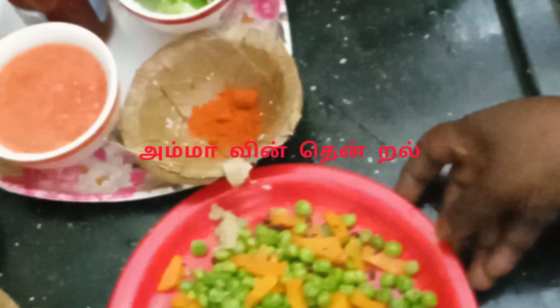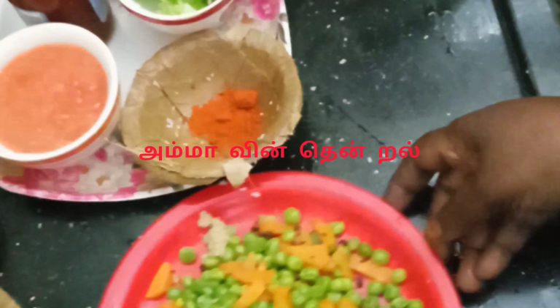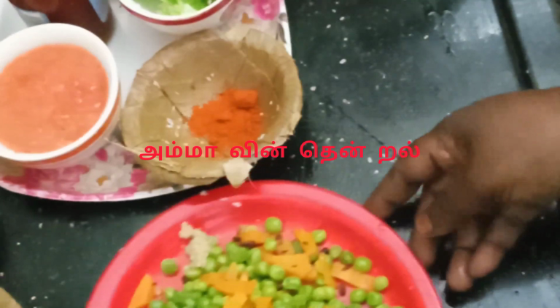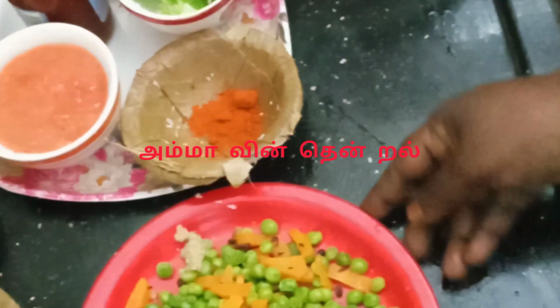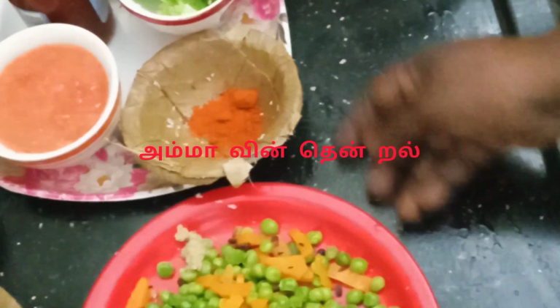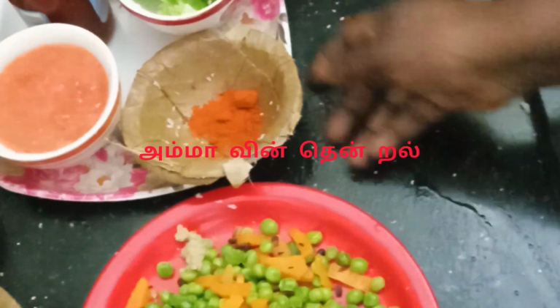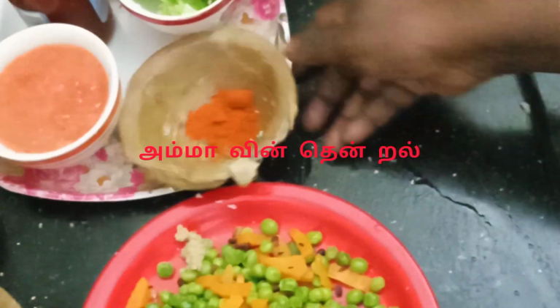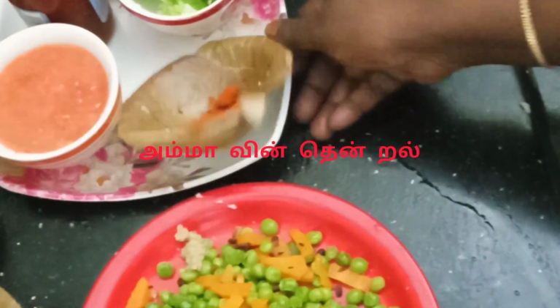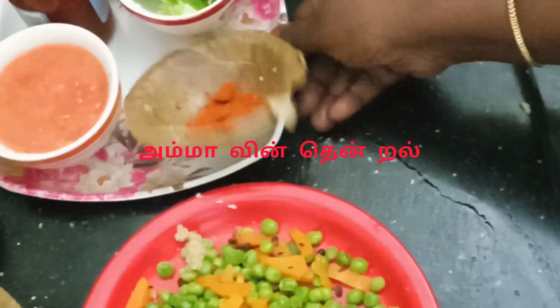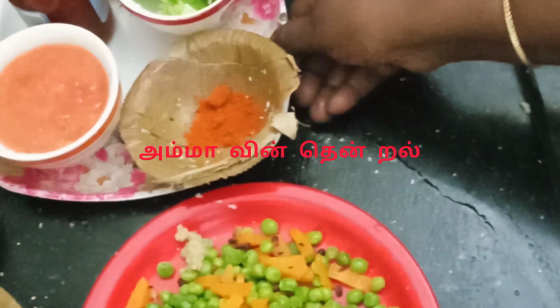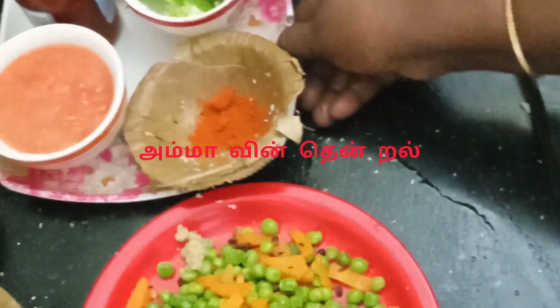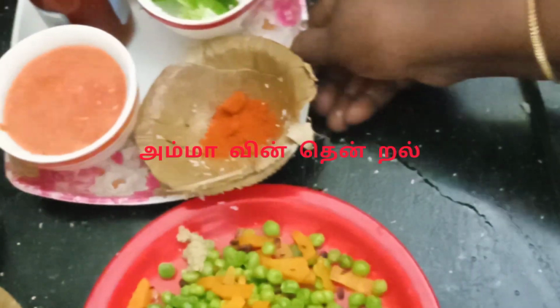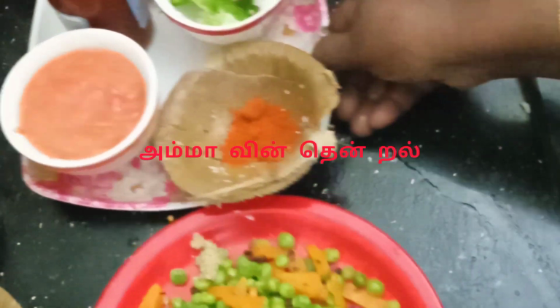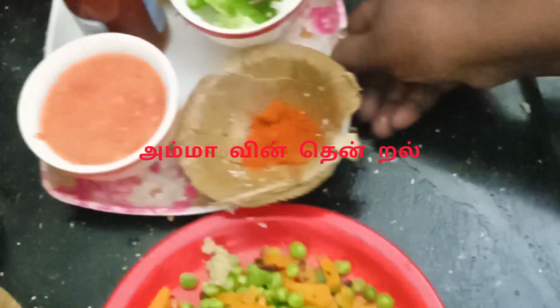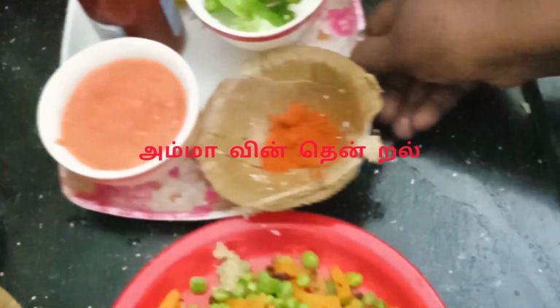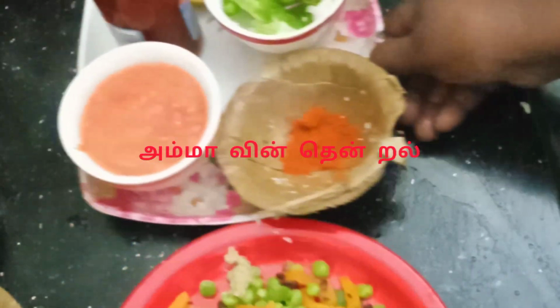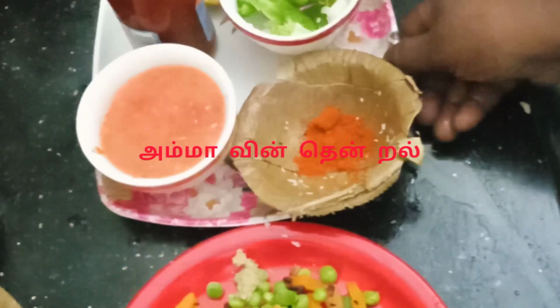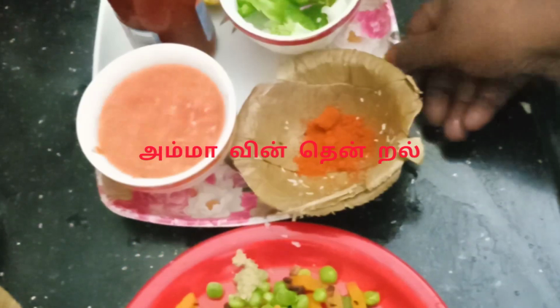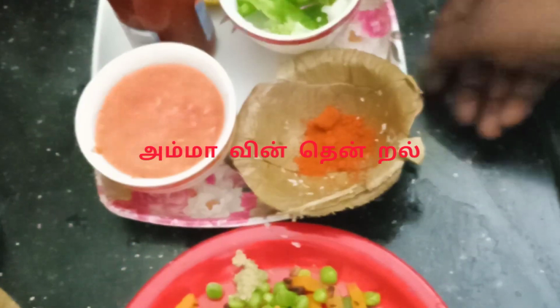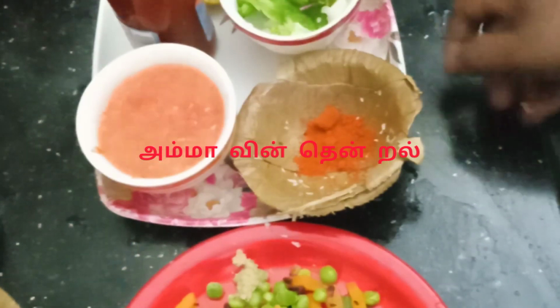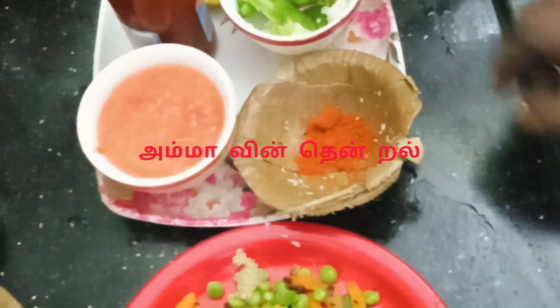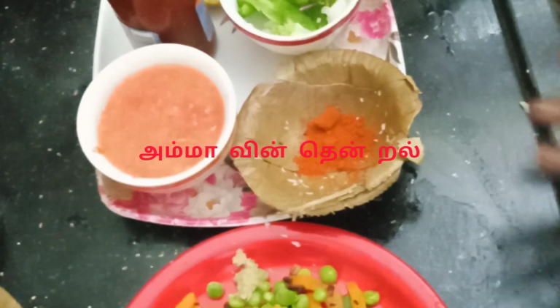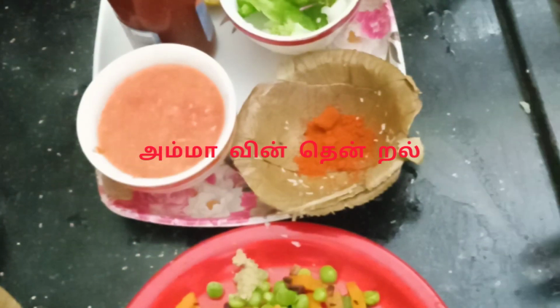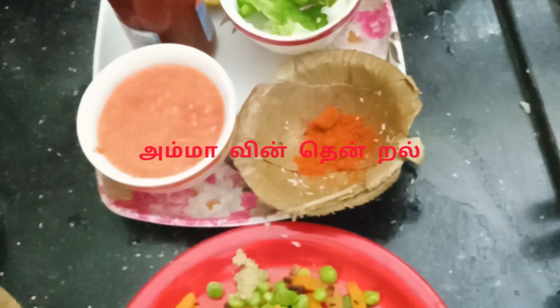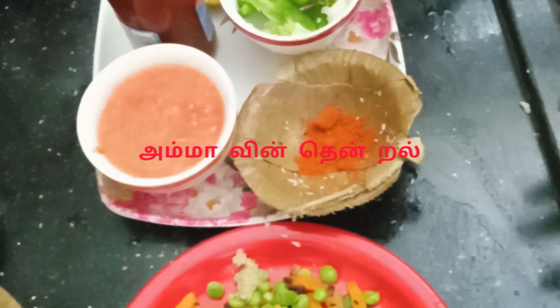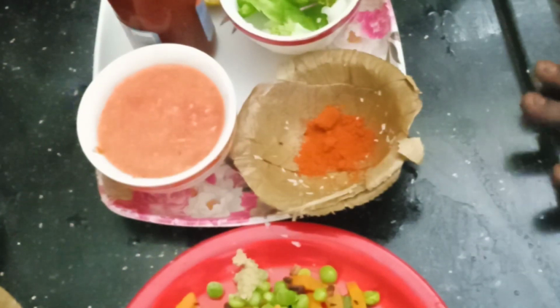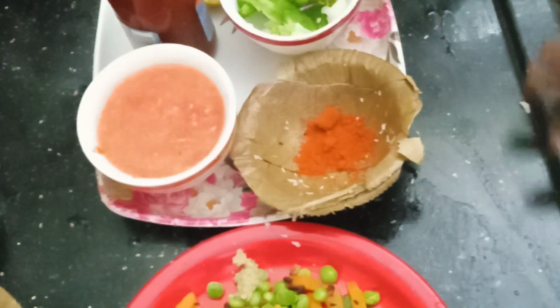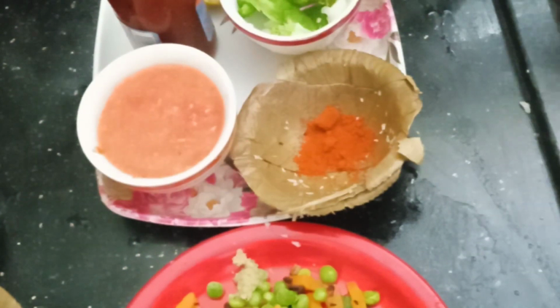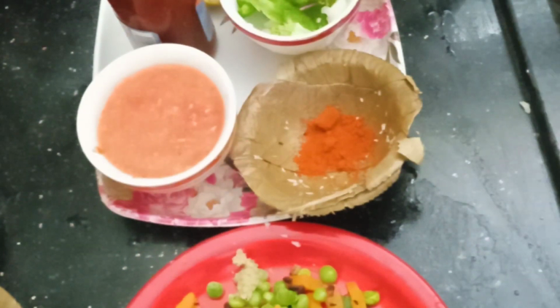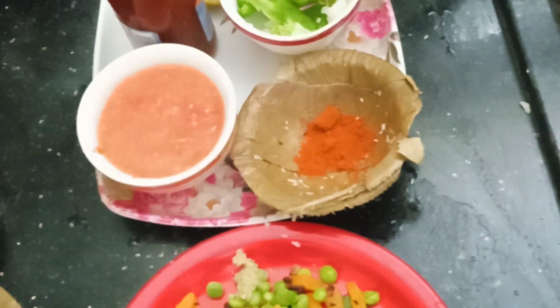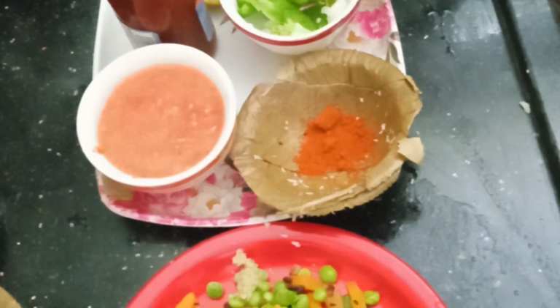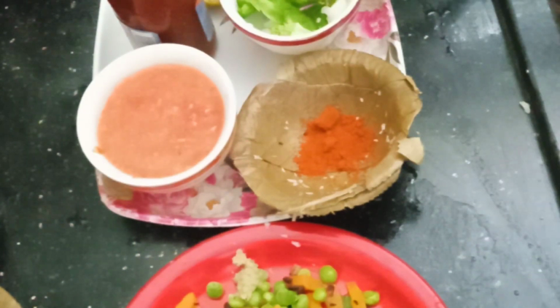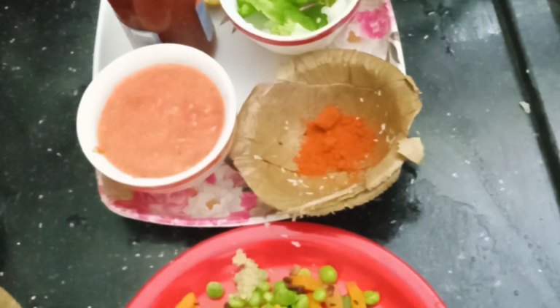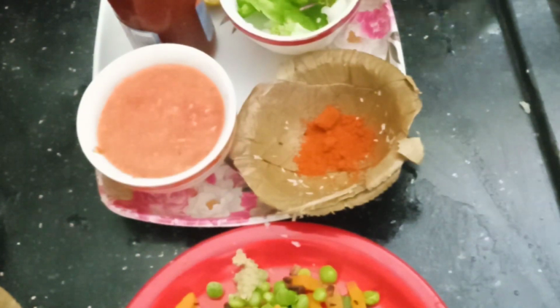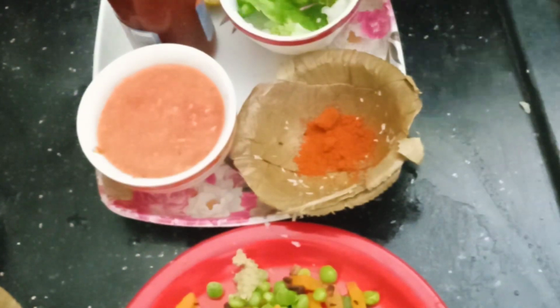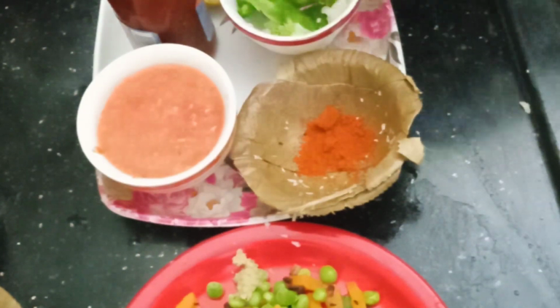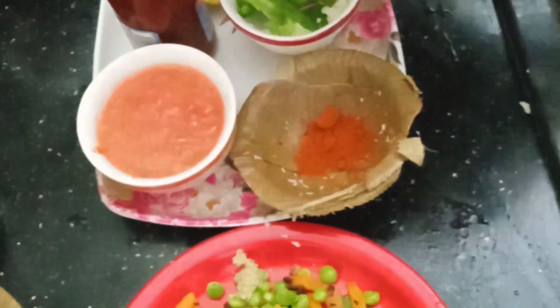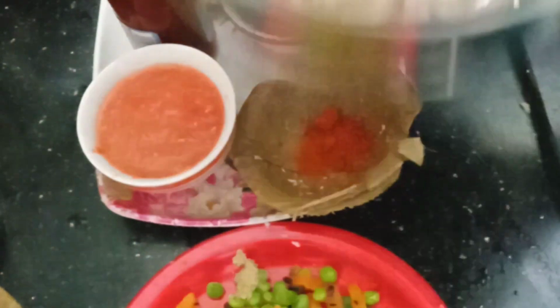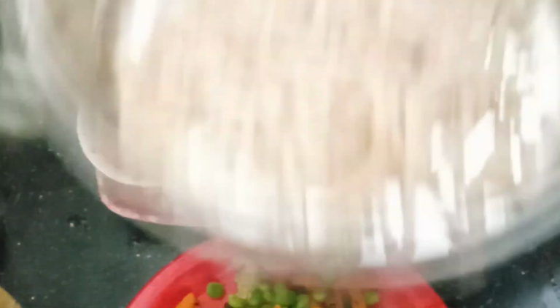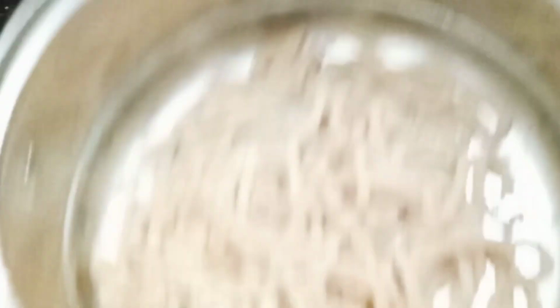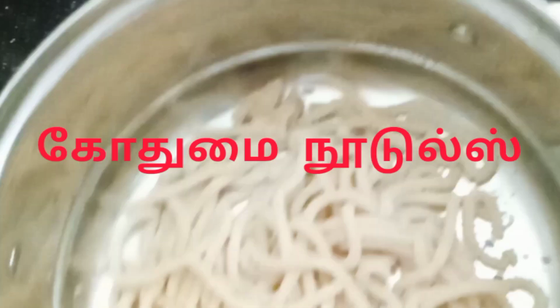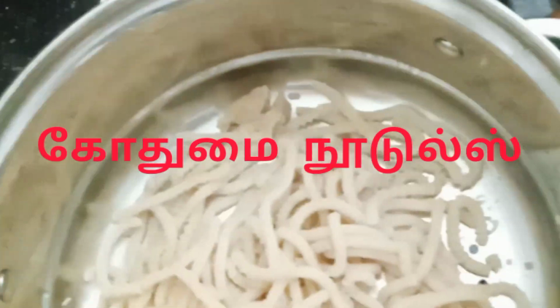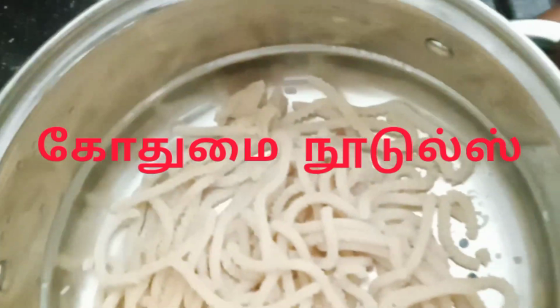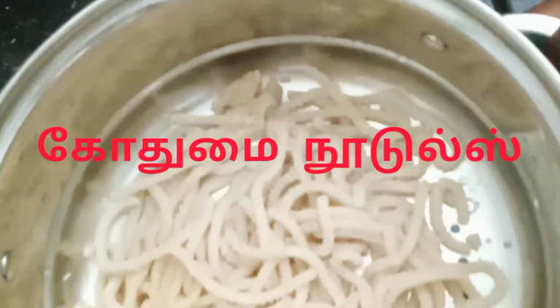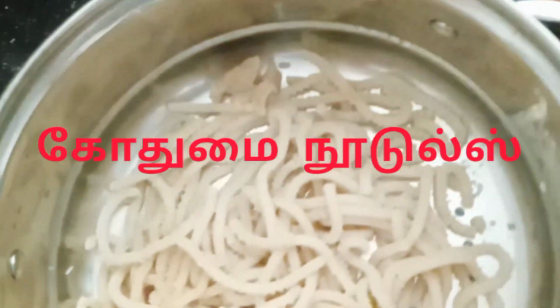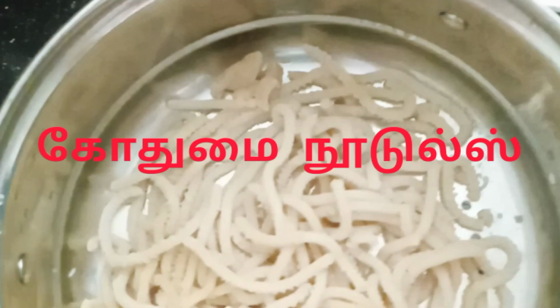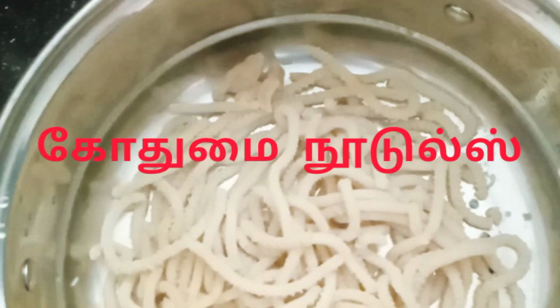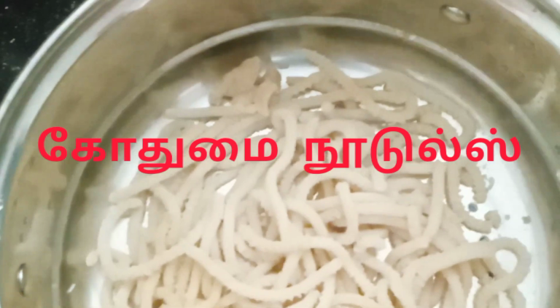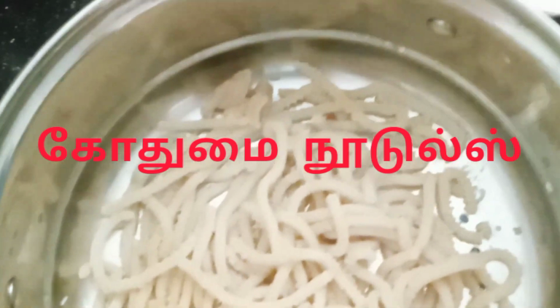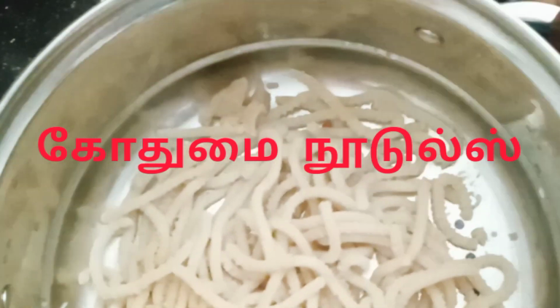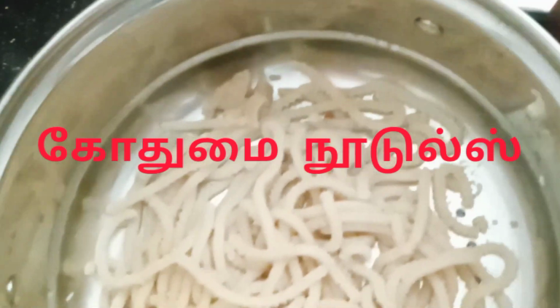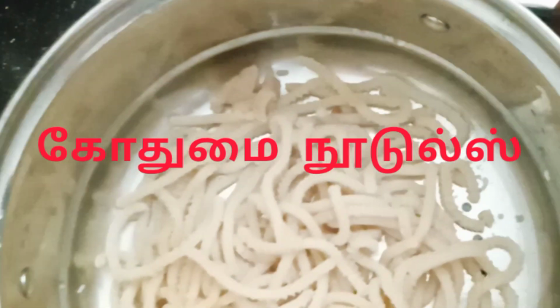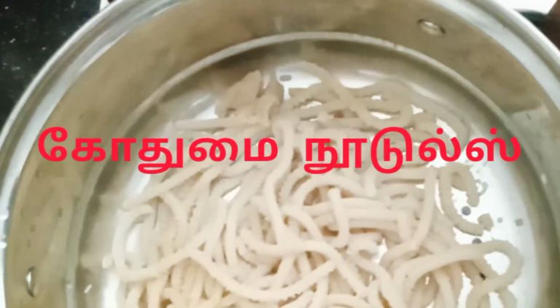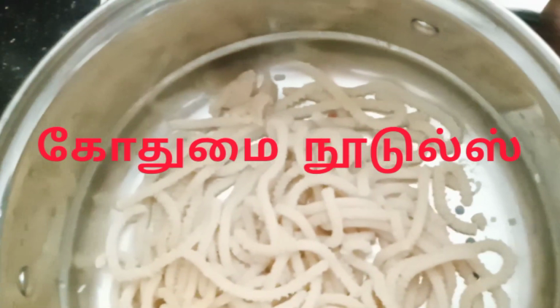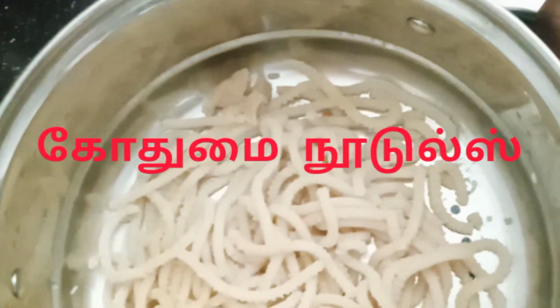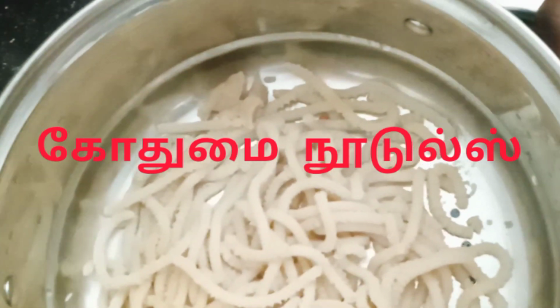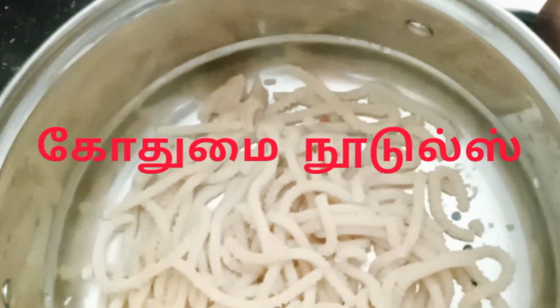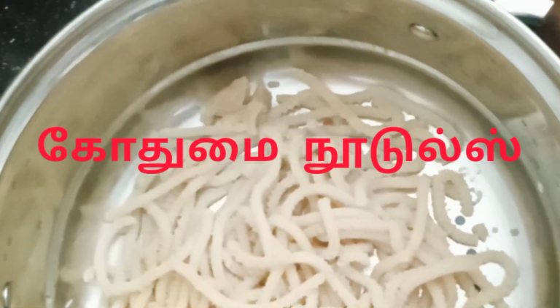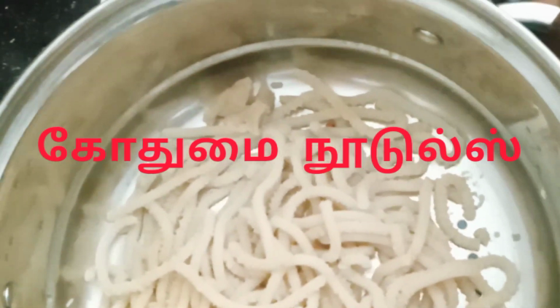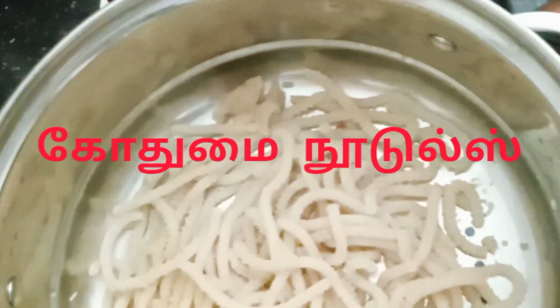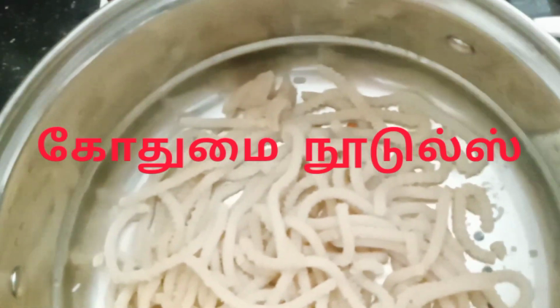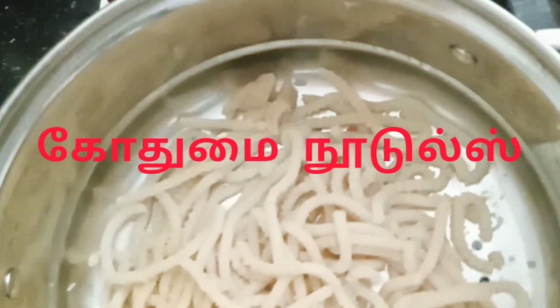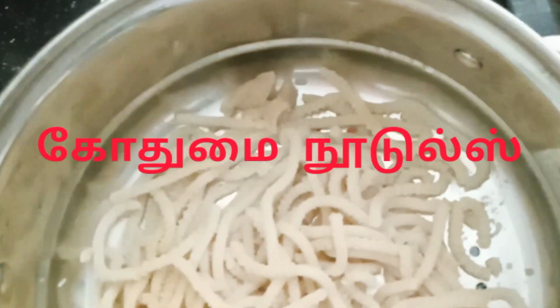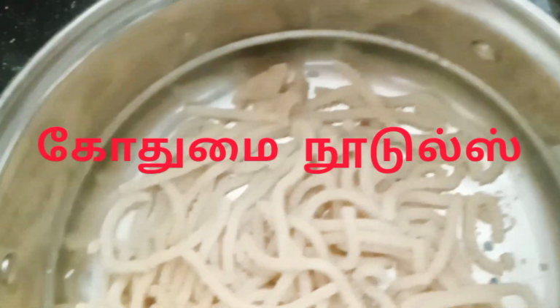I have one of the most important things about the Amamin Tadal channel. We are going to show you a super great godhumi noodles. When I made the godhumi noodles,